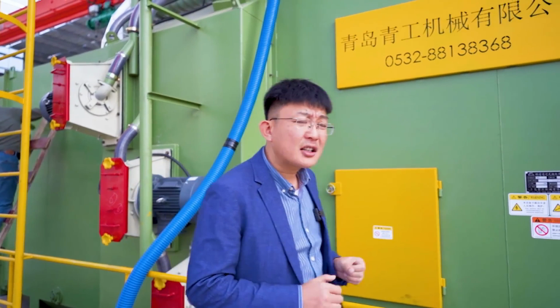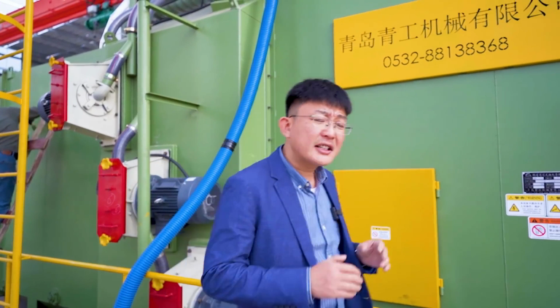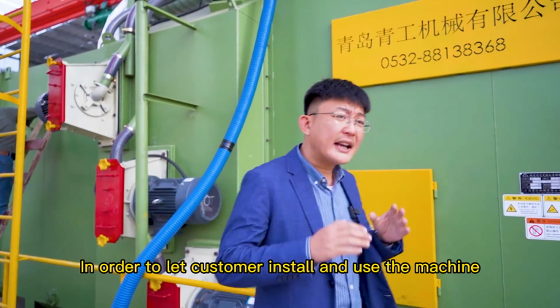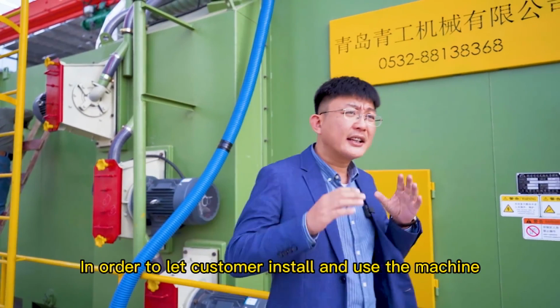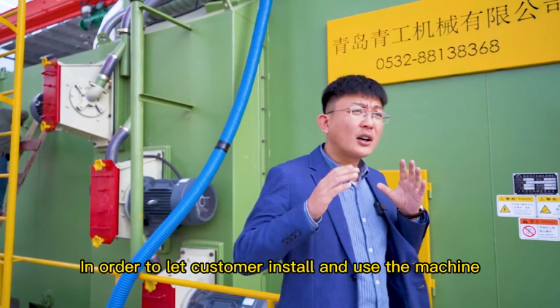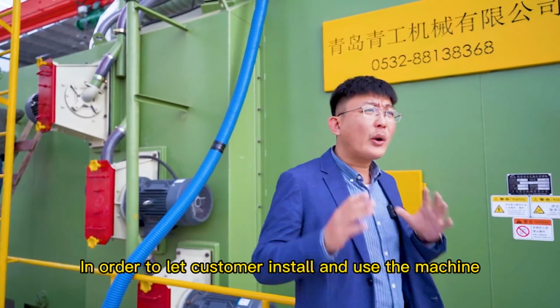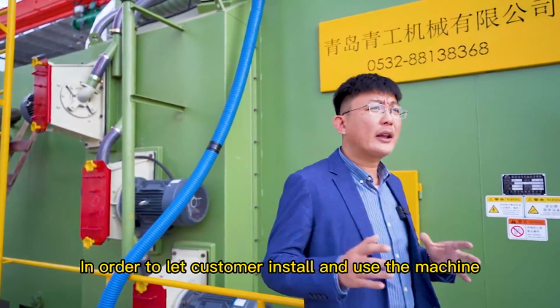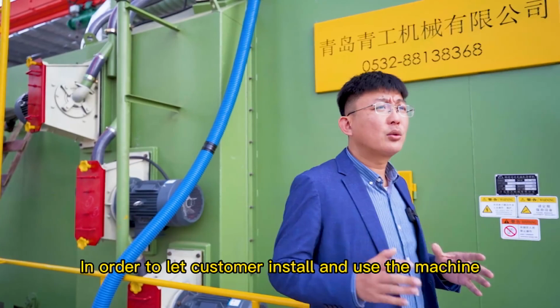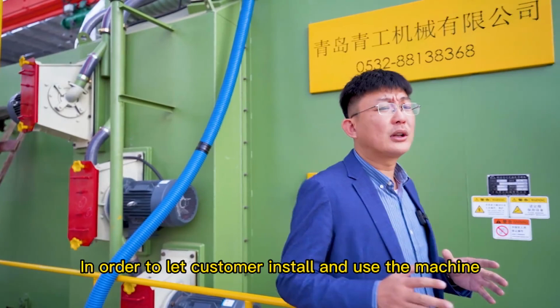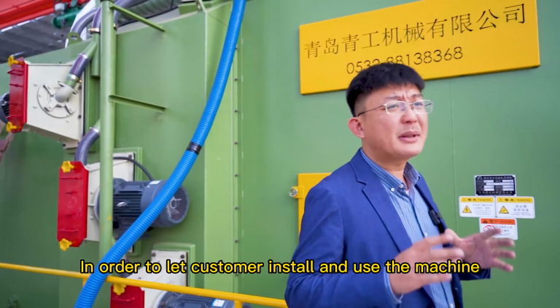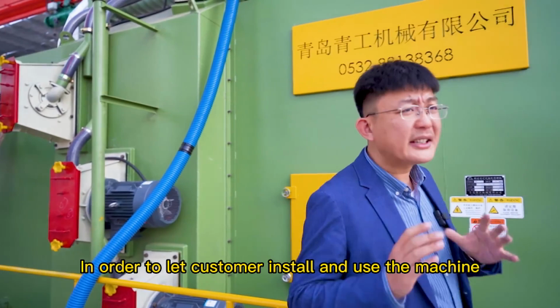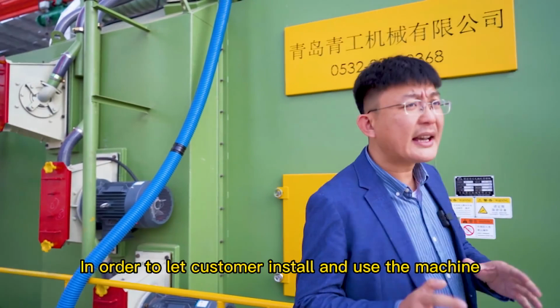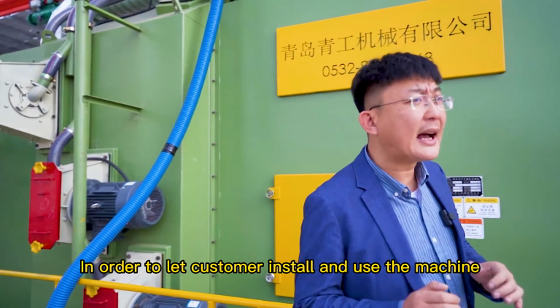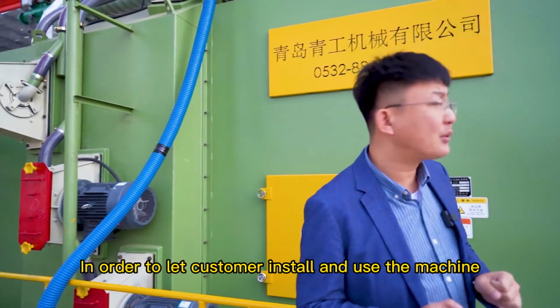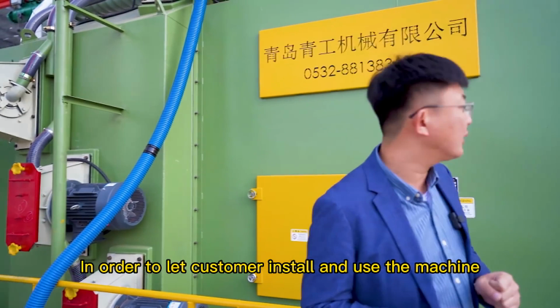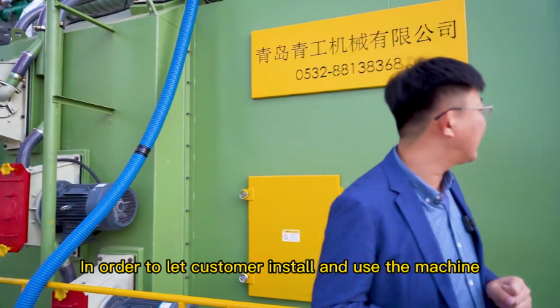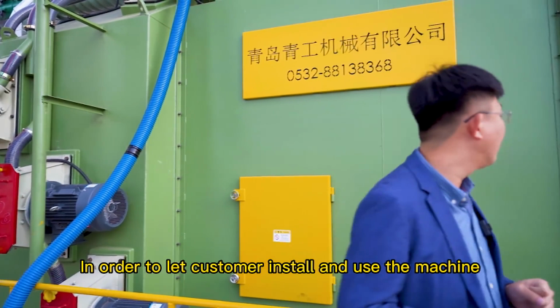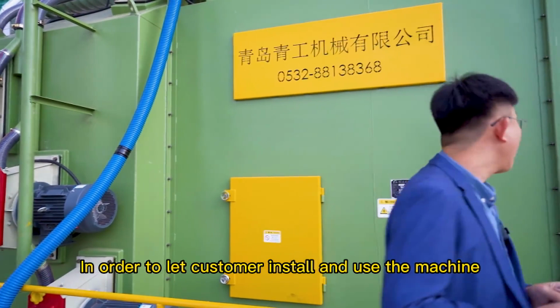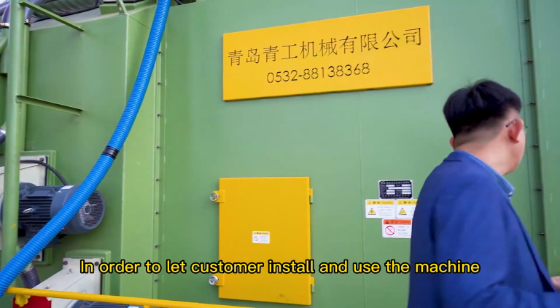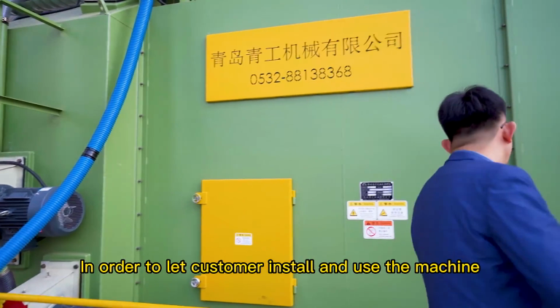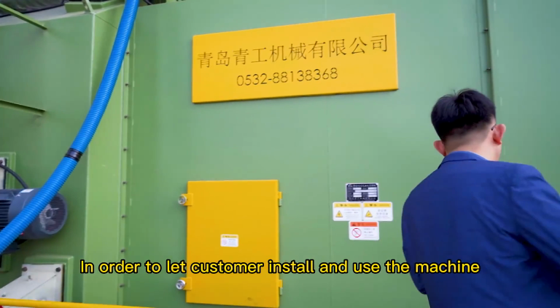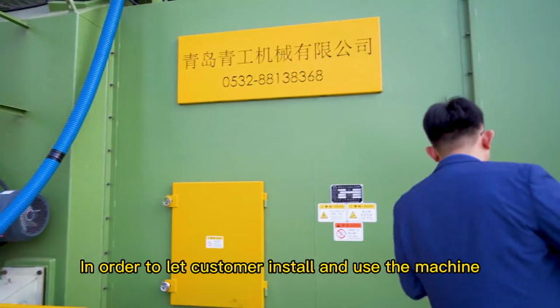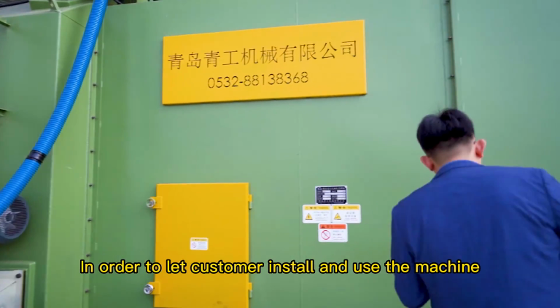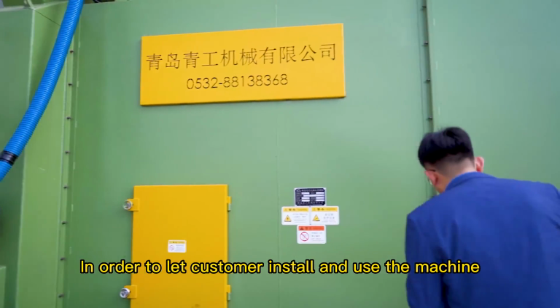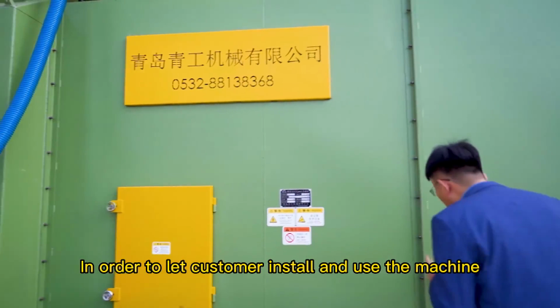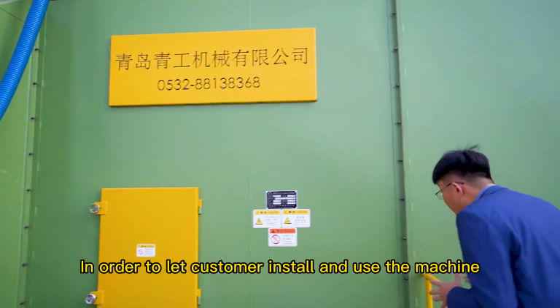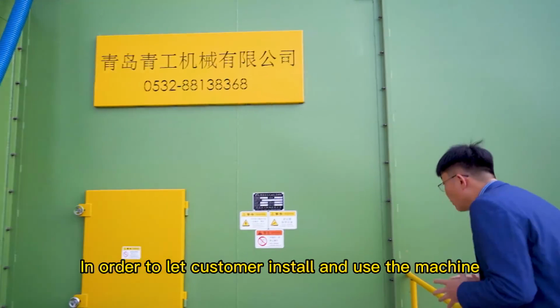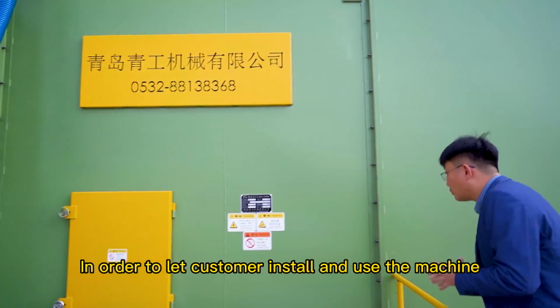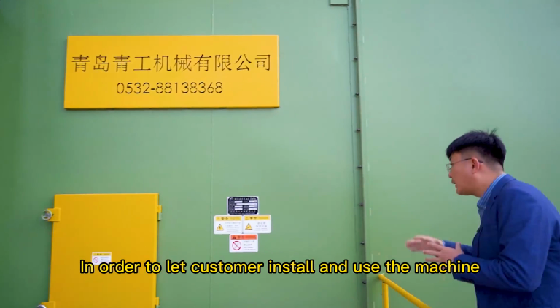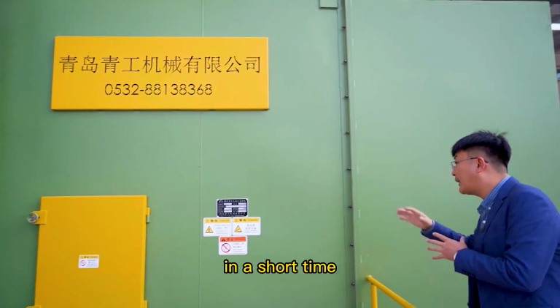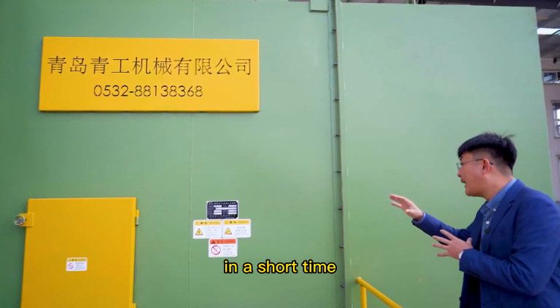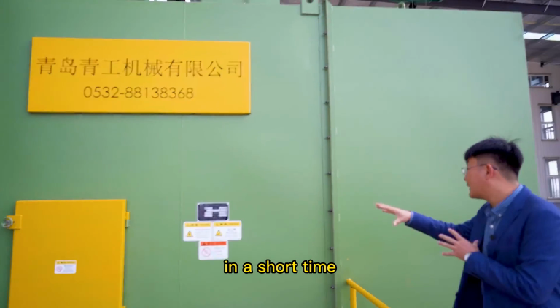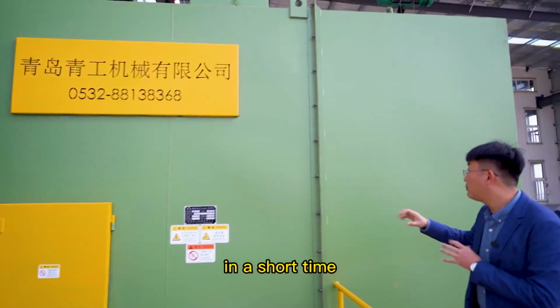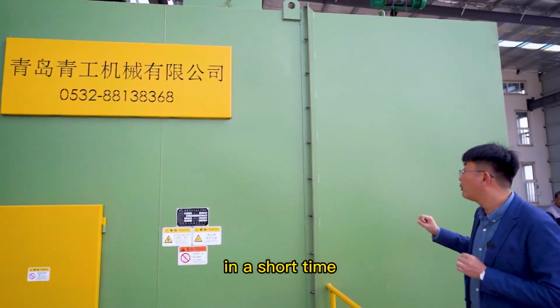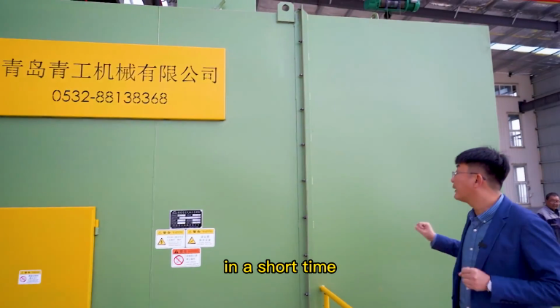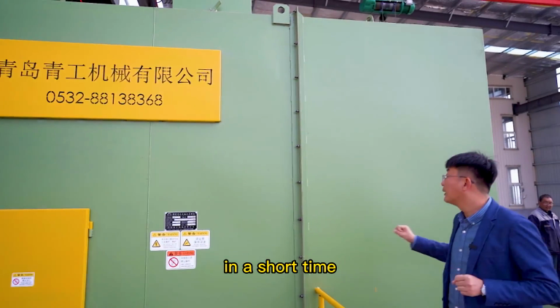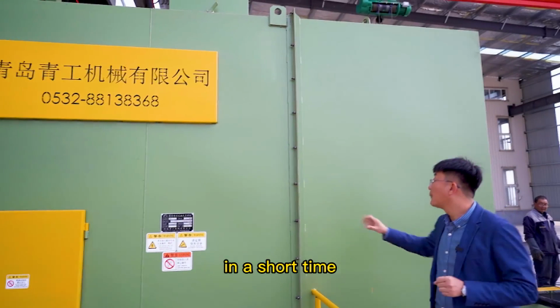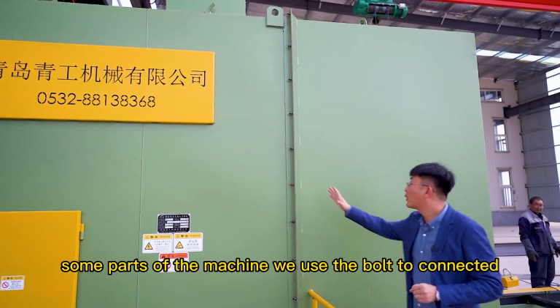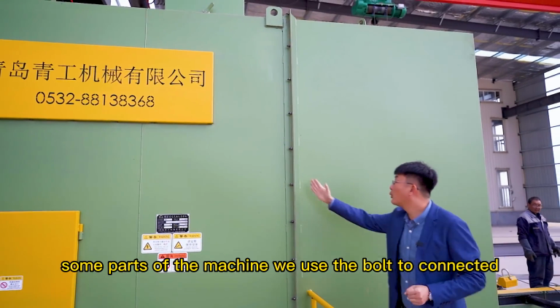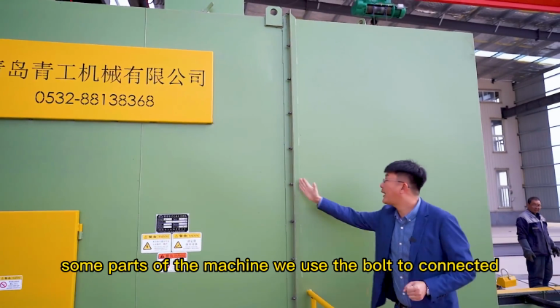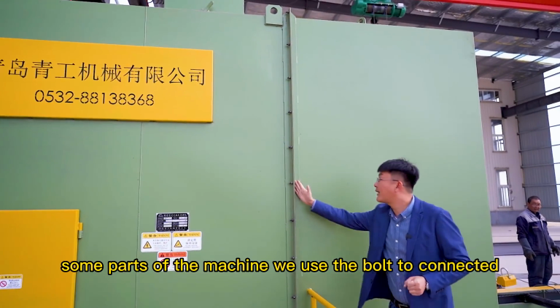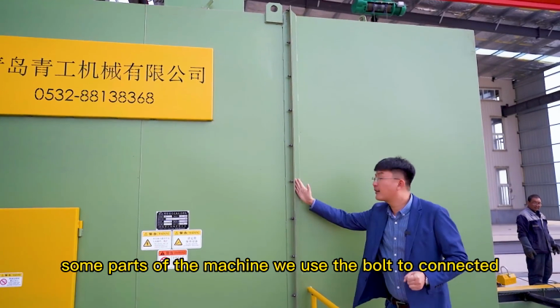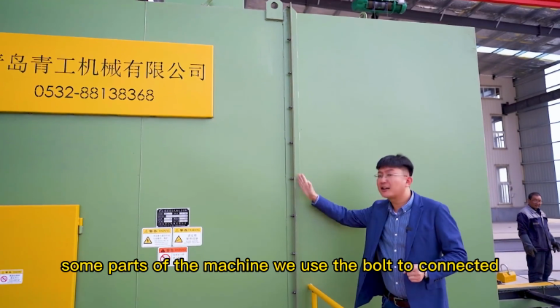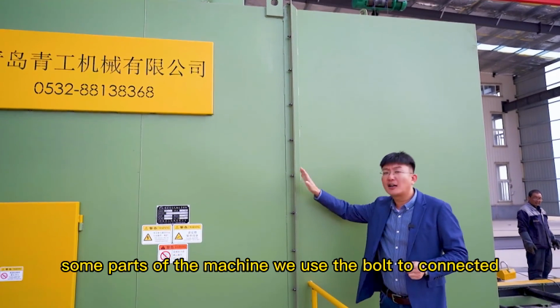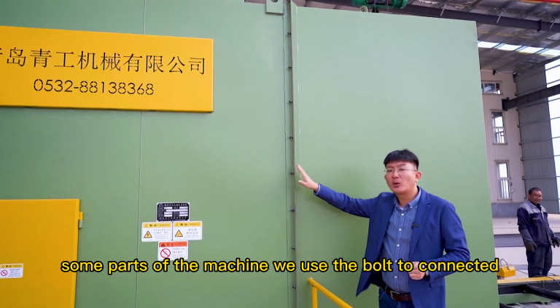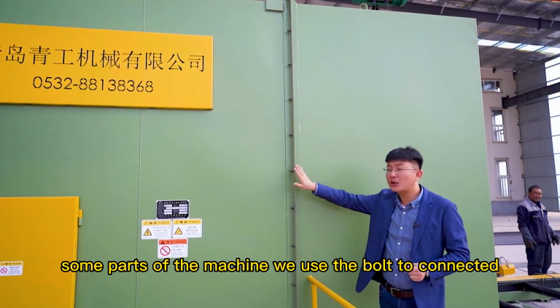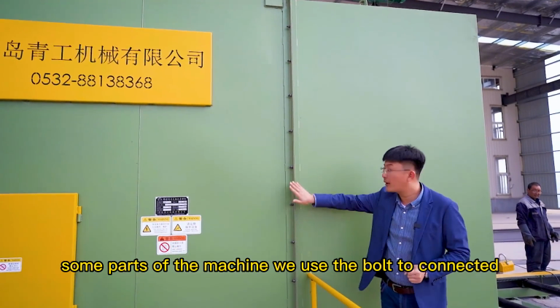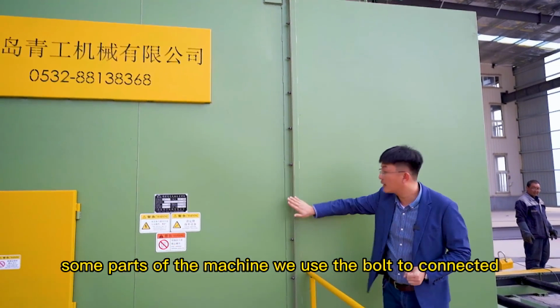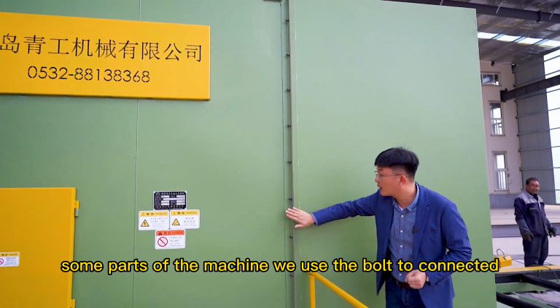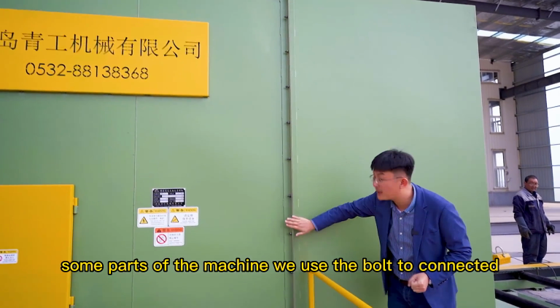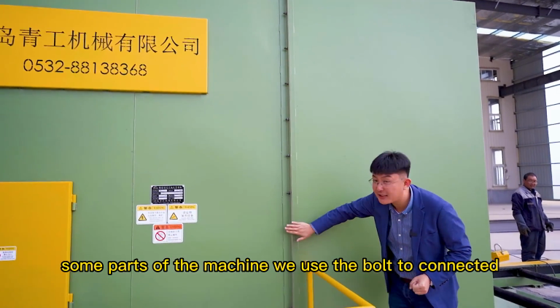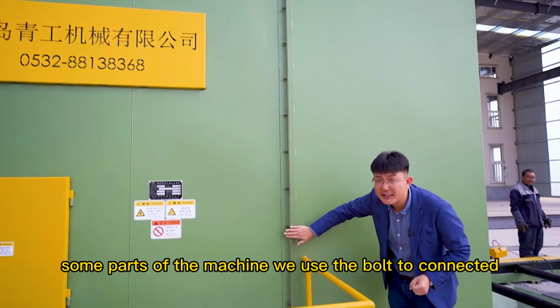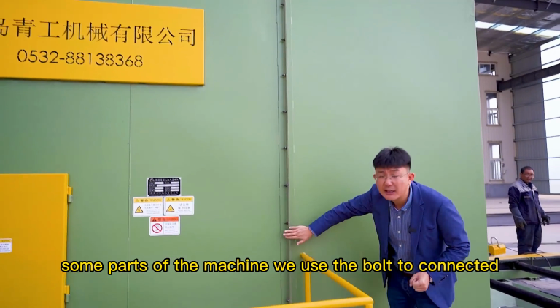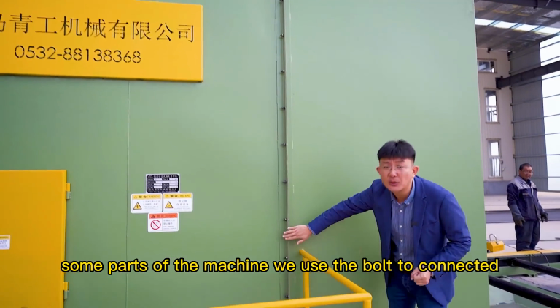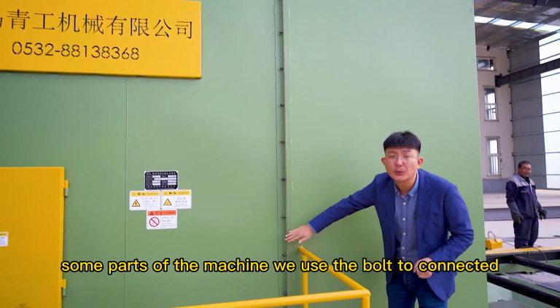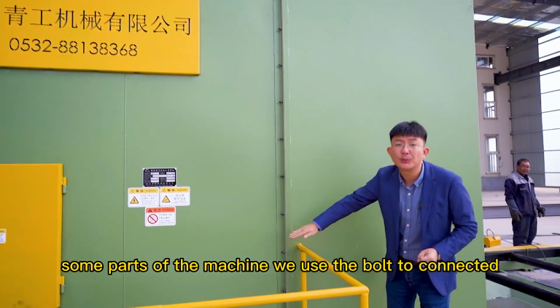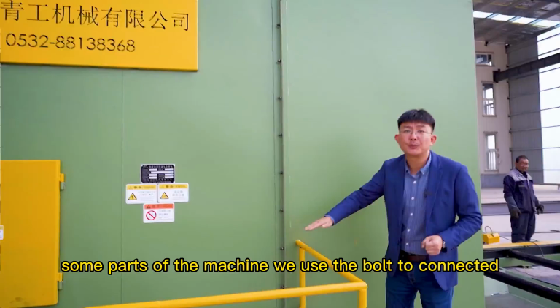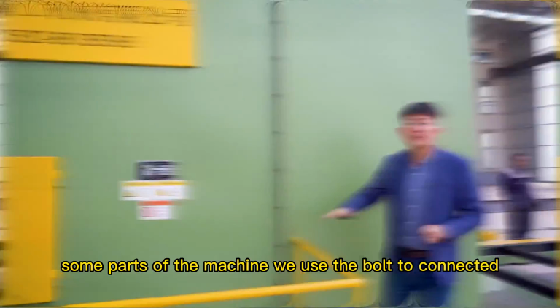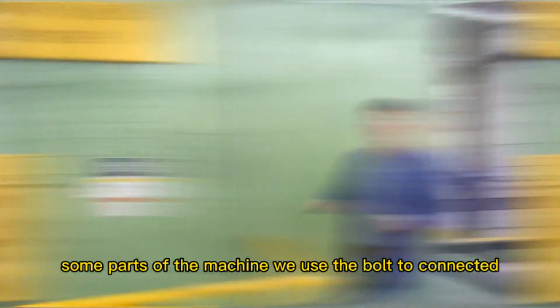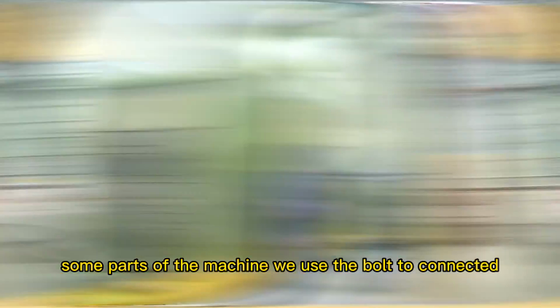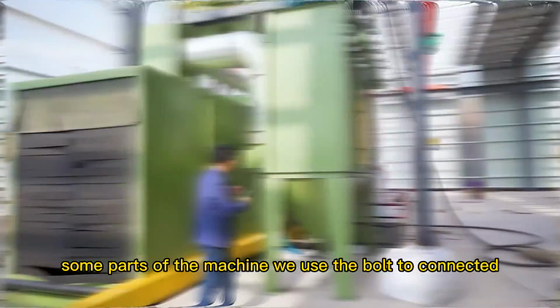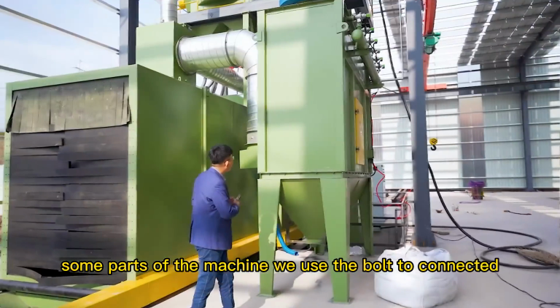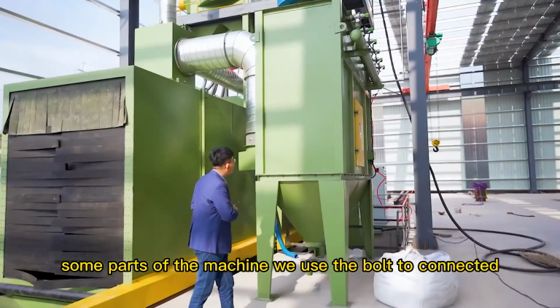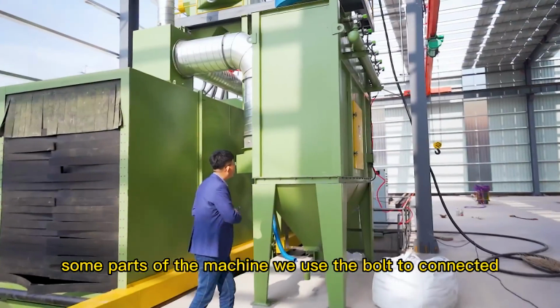In order to let customers install and use the machine in a short time, some parts of the machine use bolt connections.